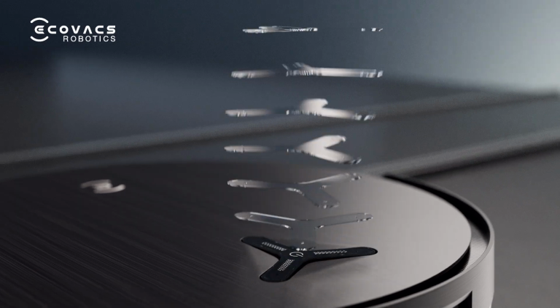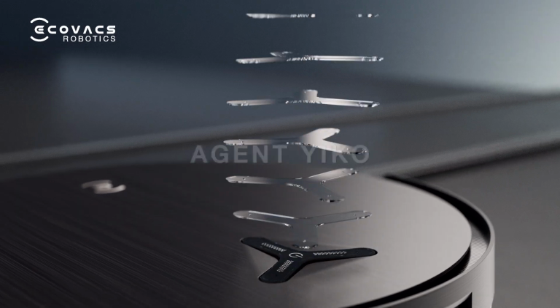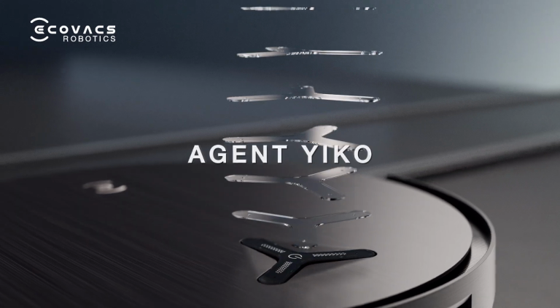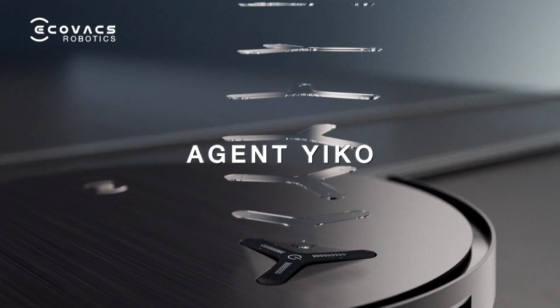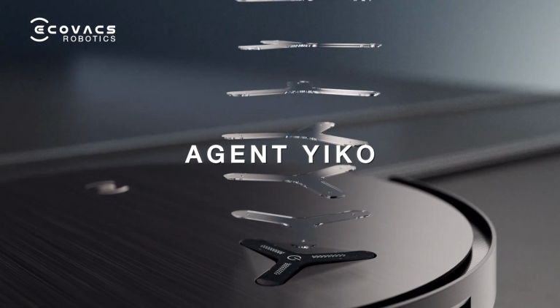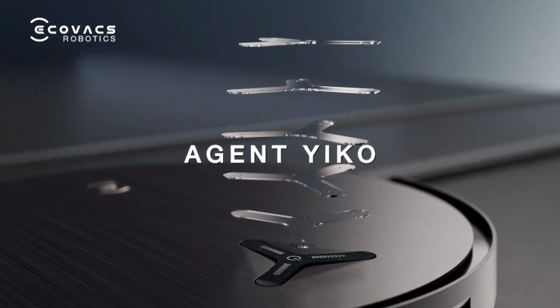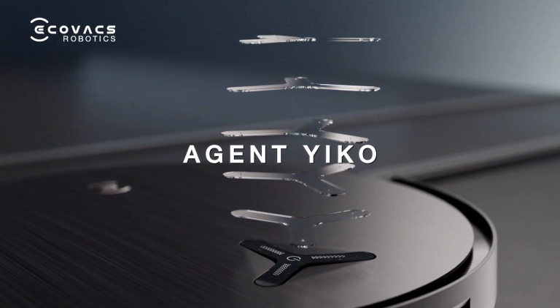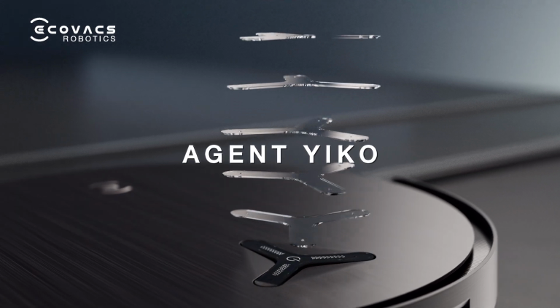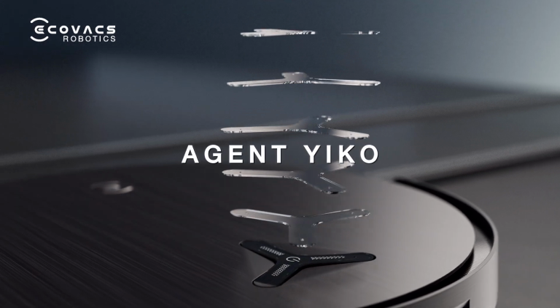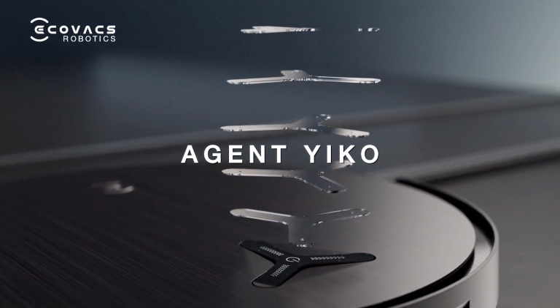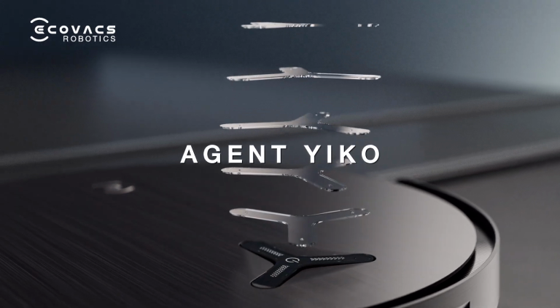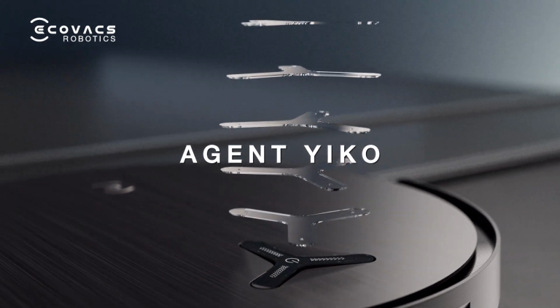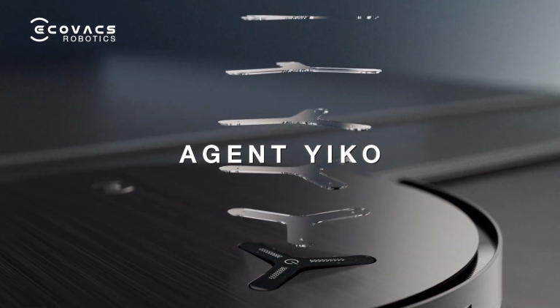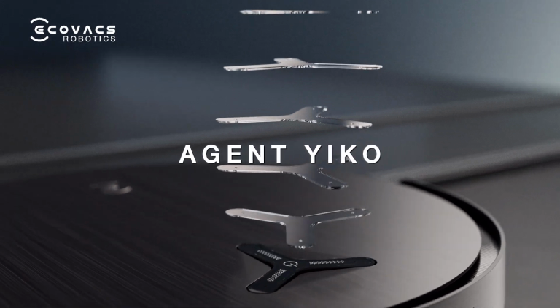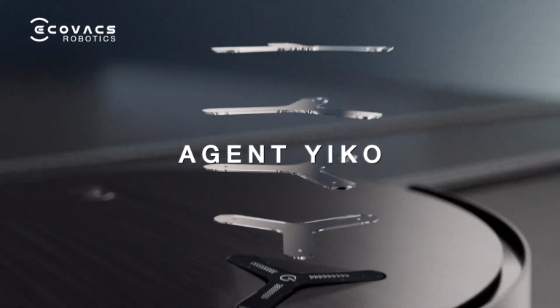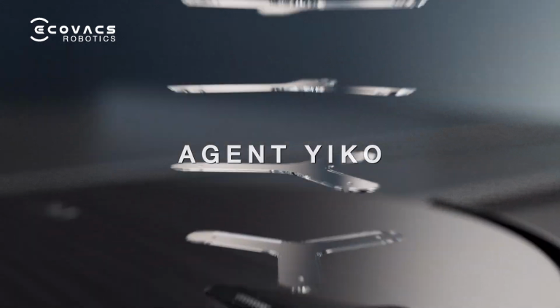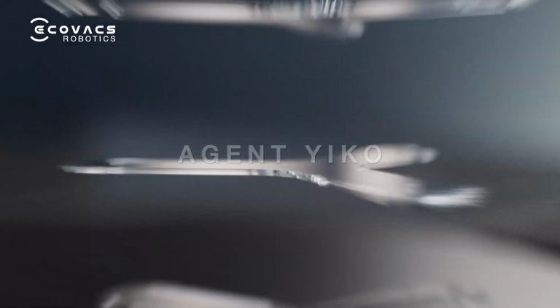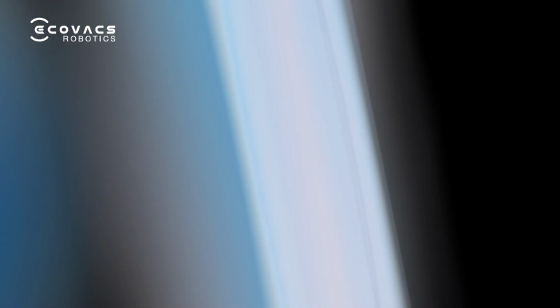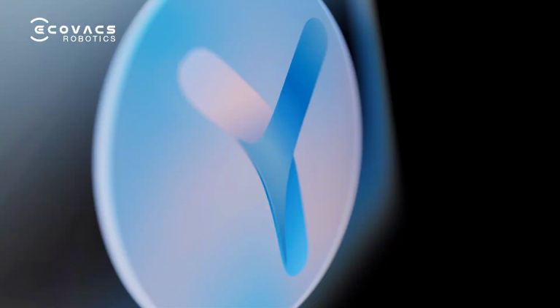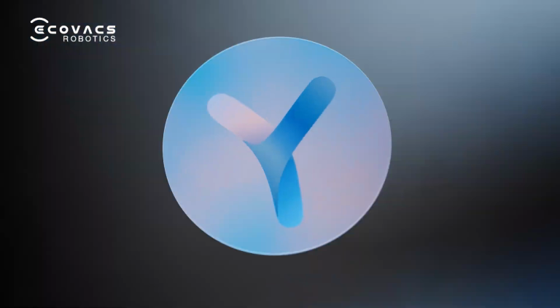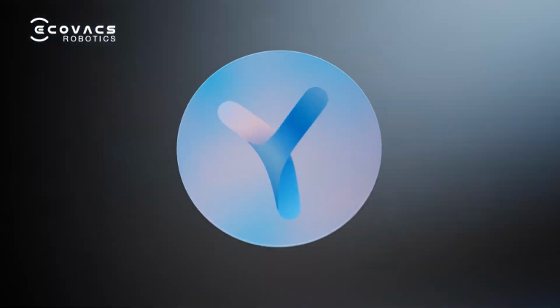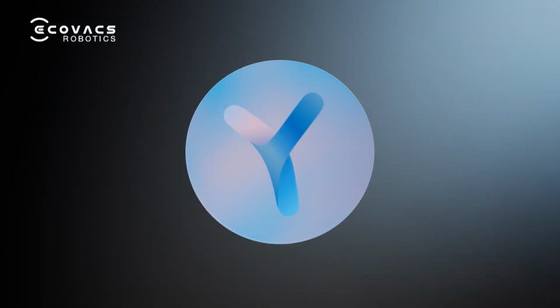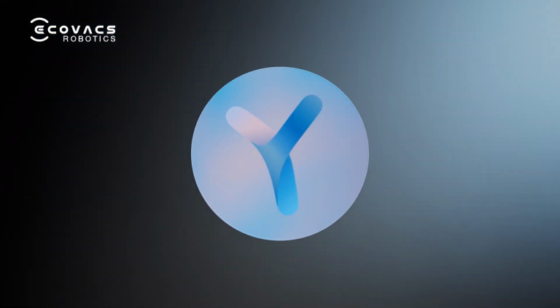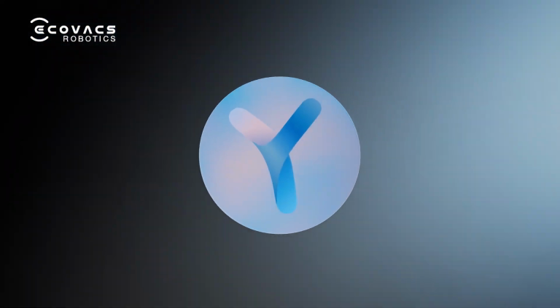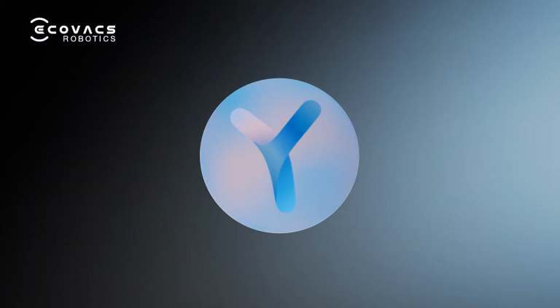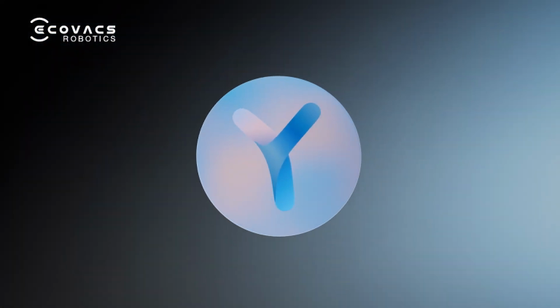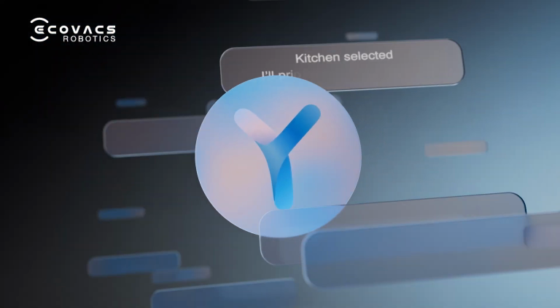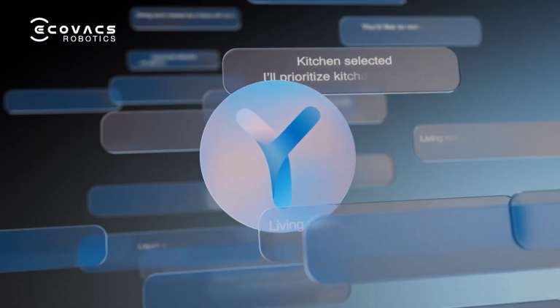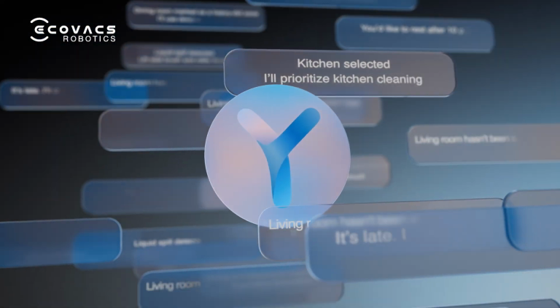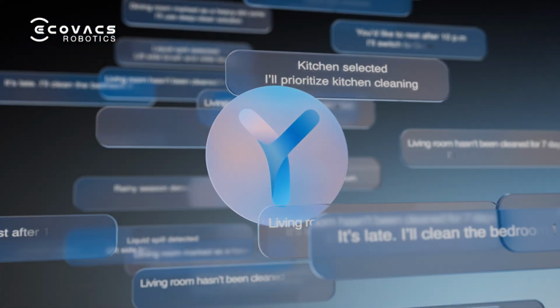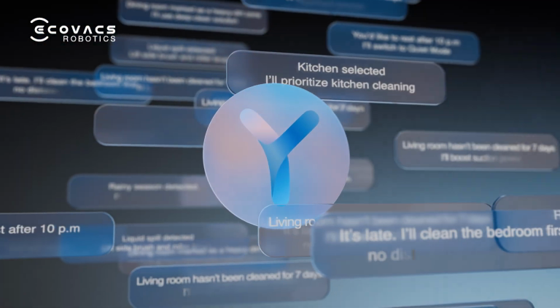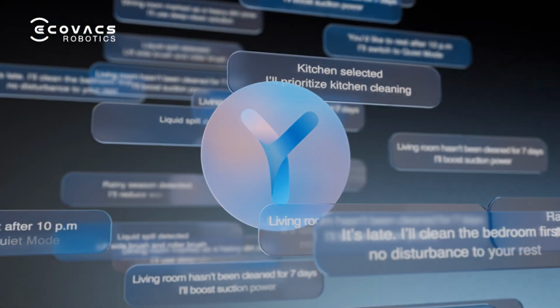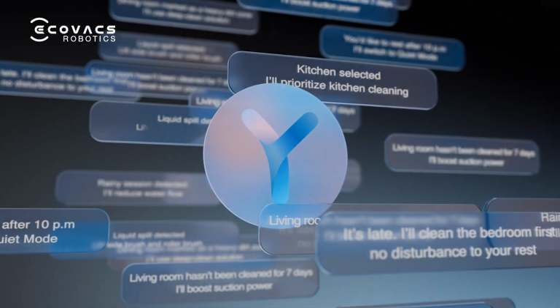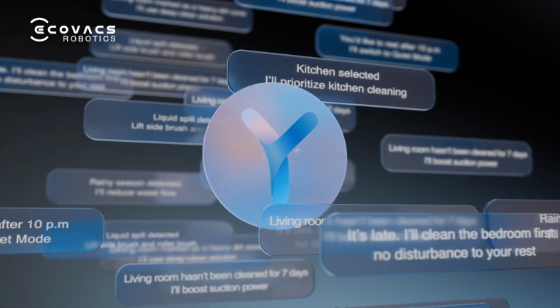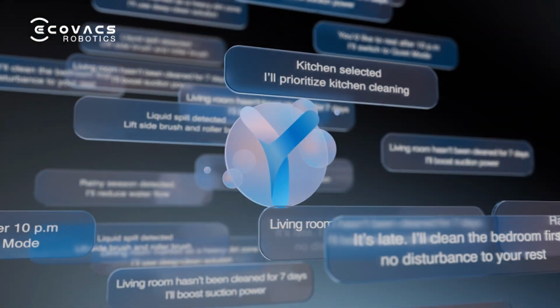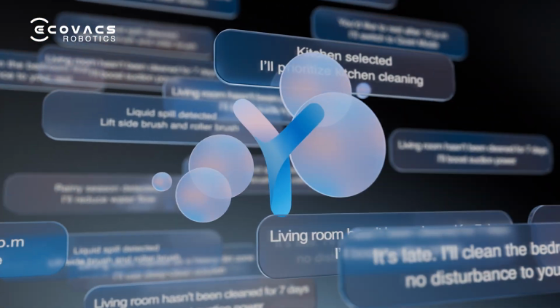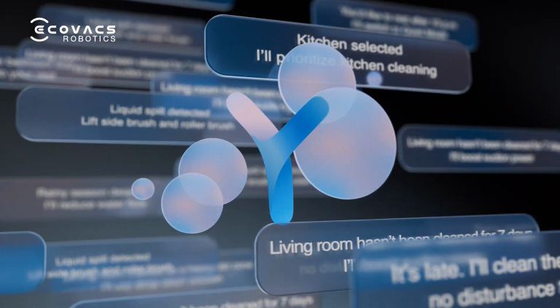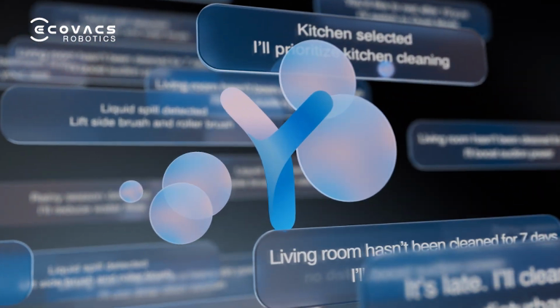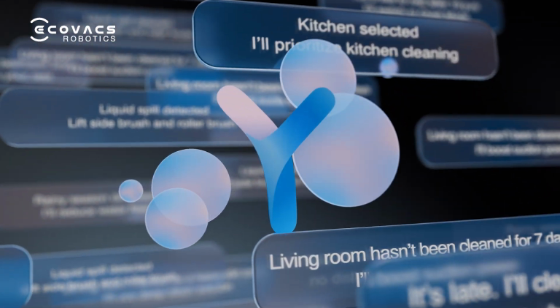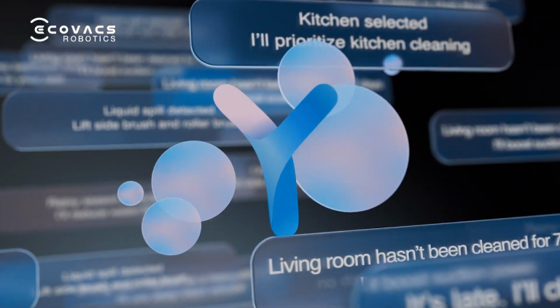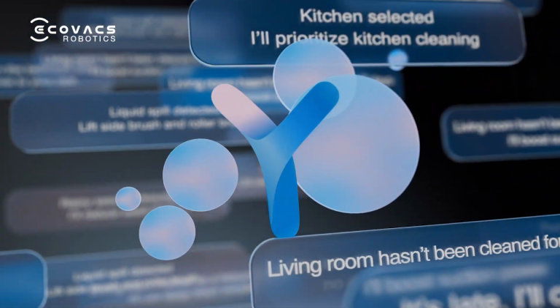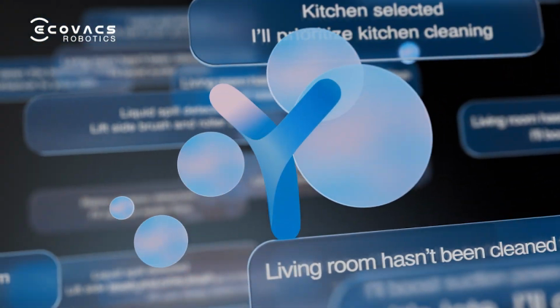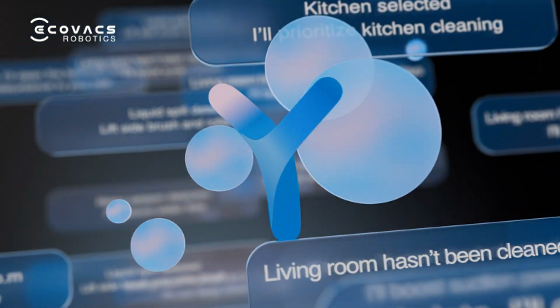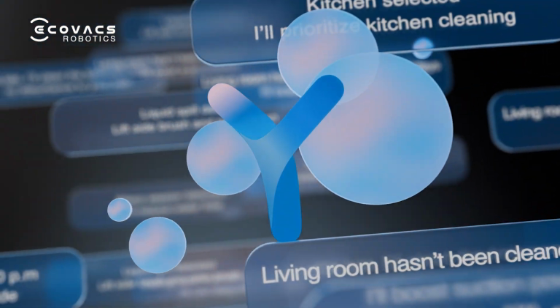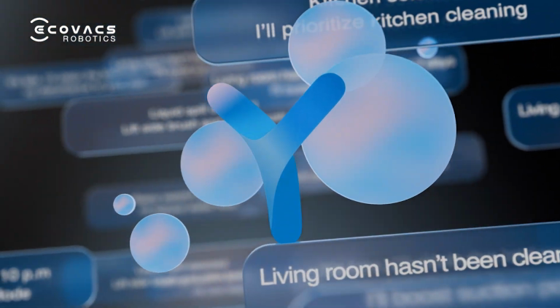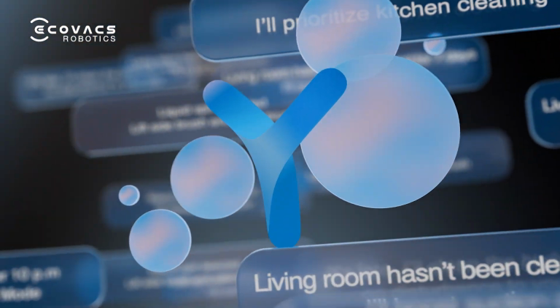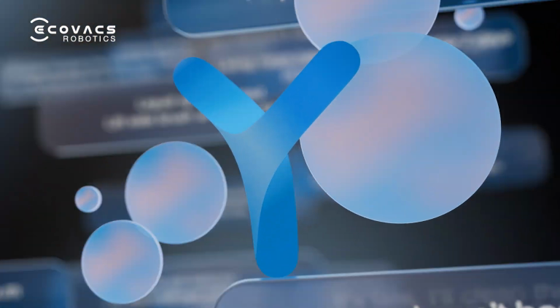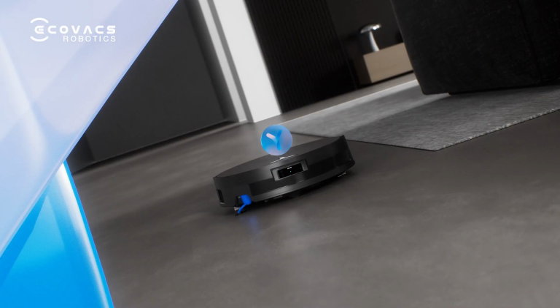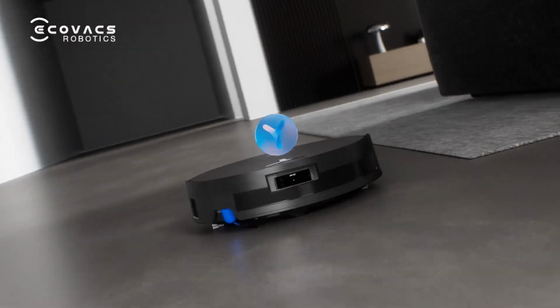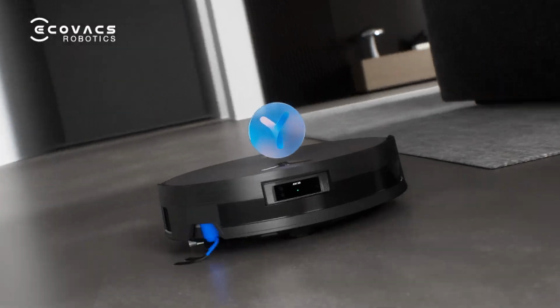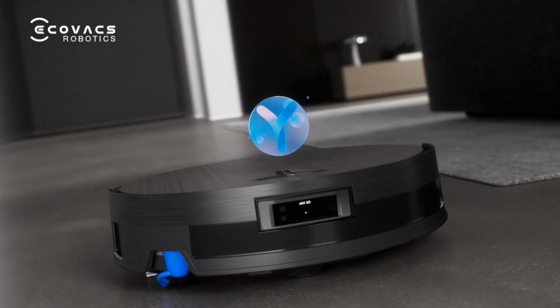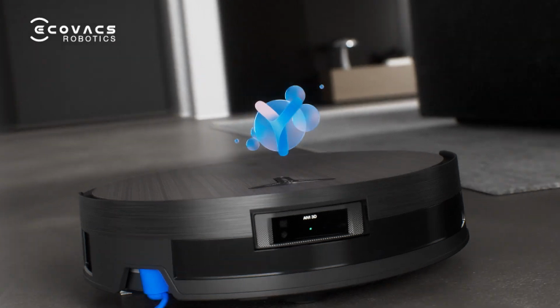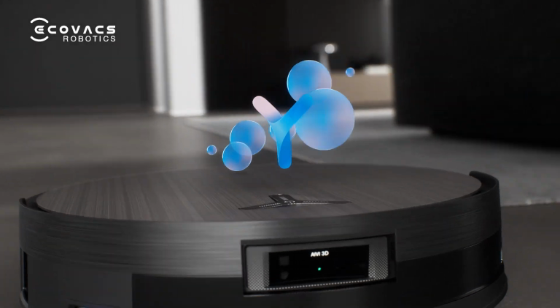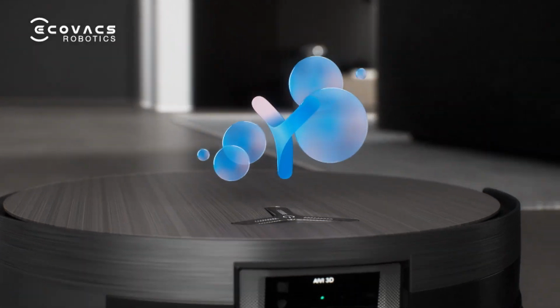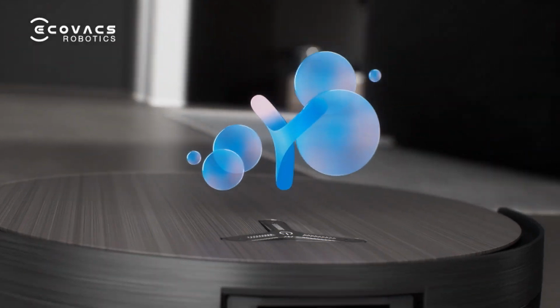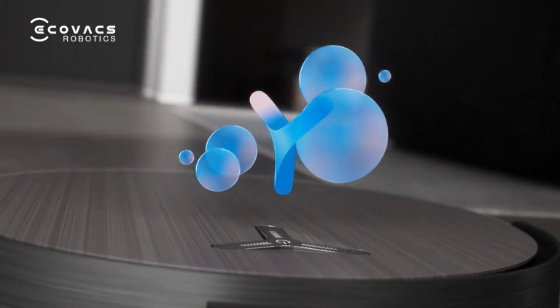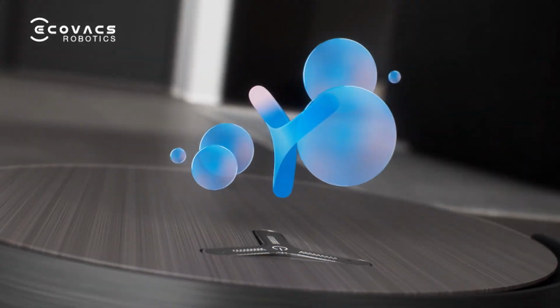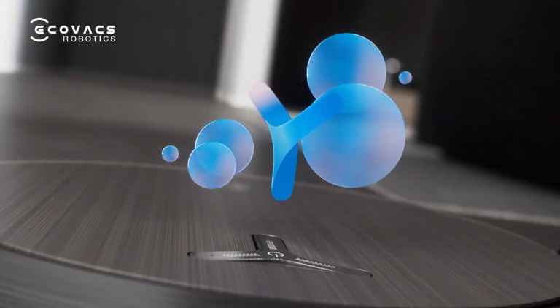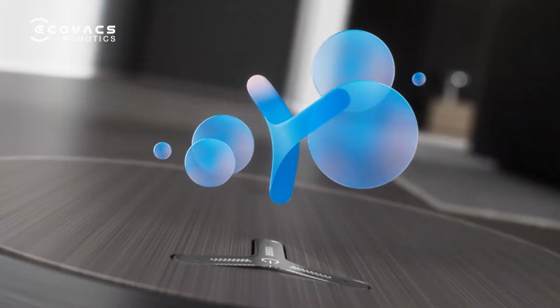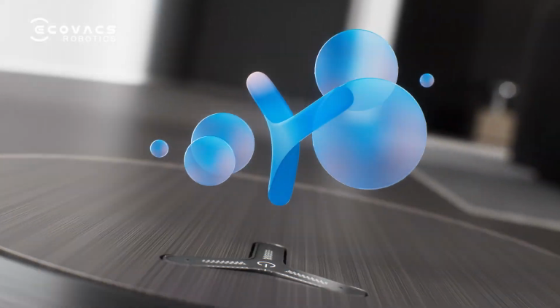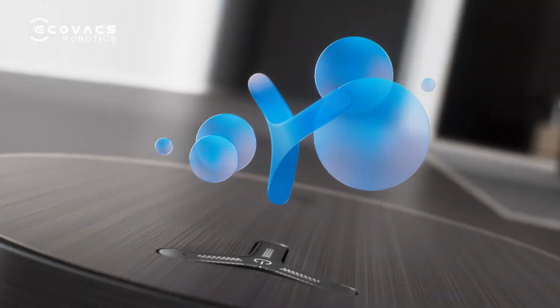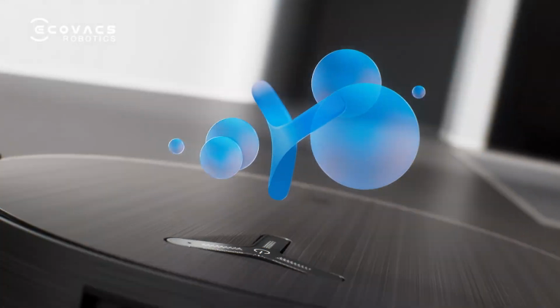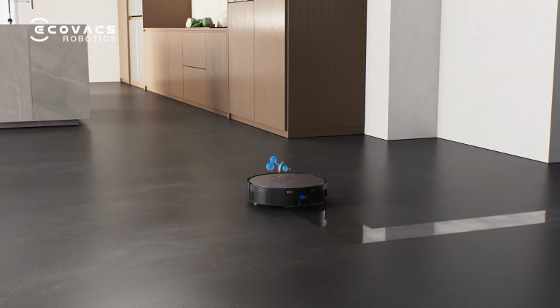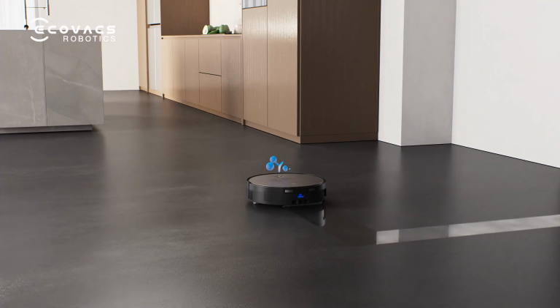The all-new AI assistant integrates a large language model for the first time, making your cleaning start at ease, use at ease.